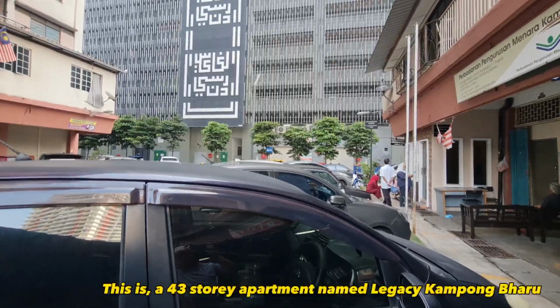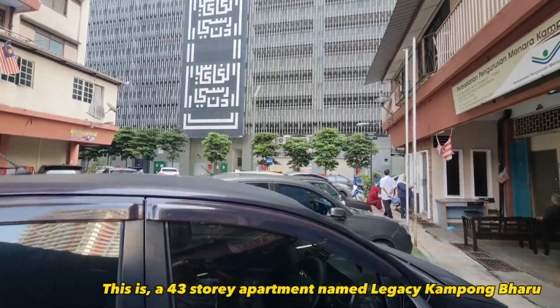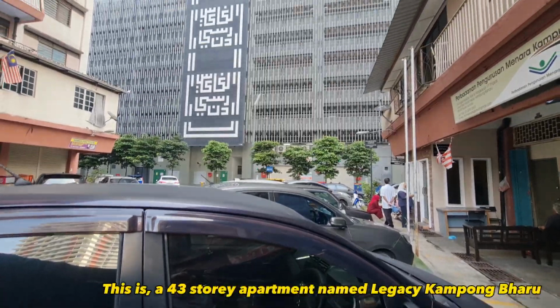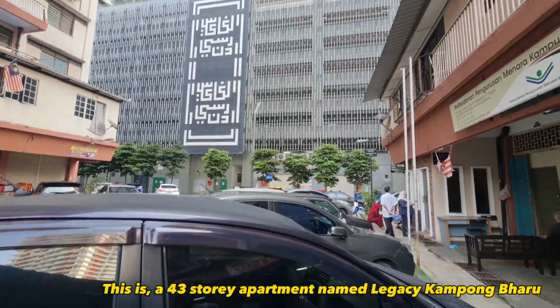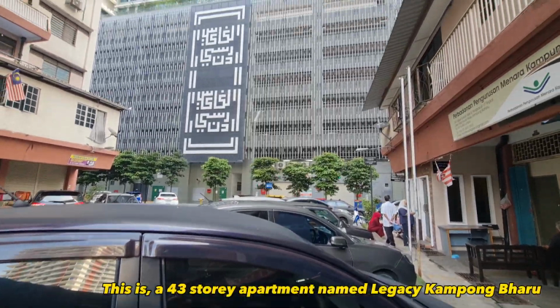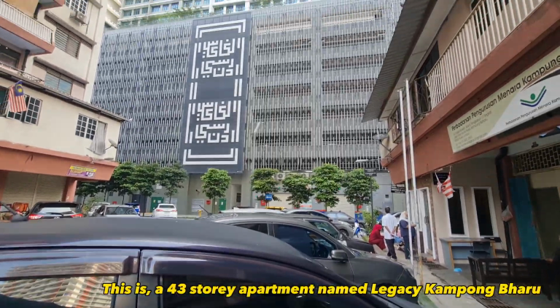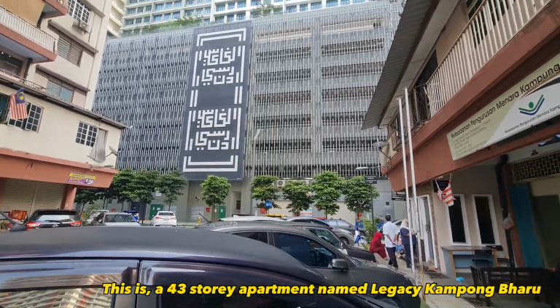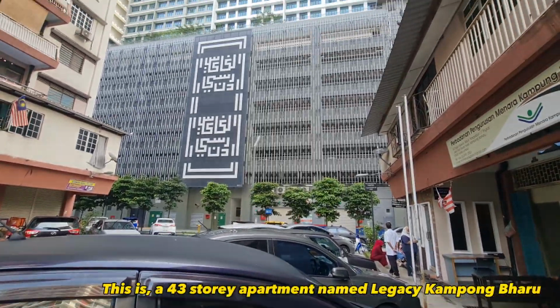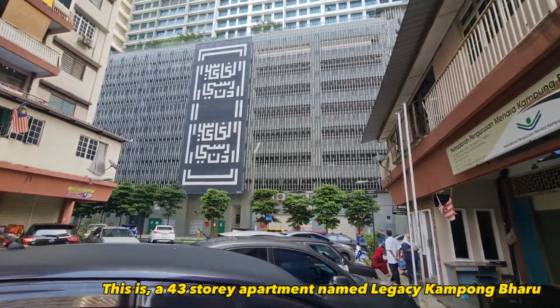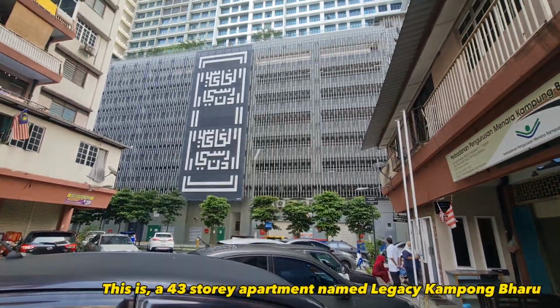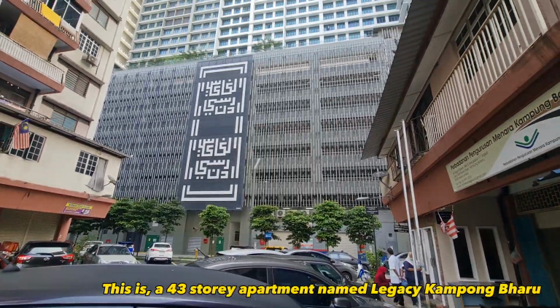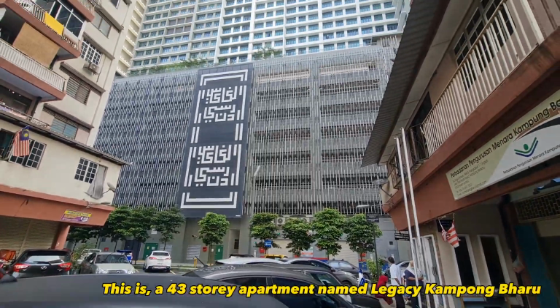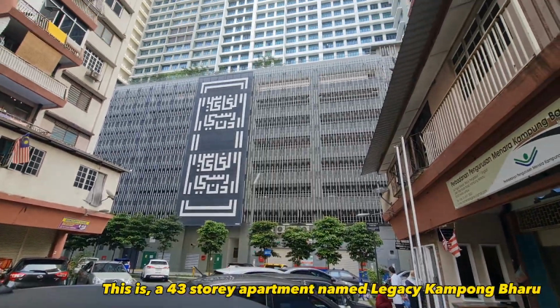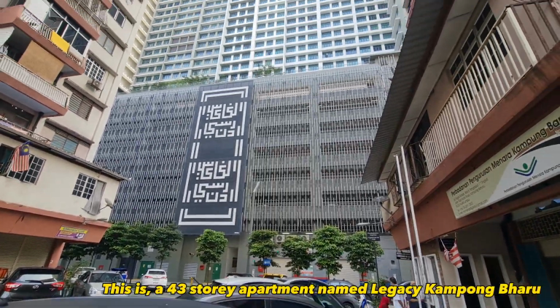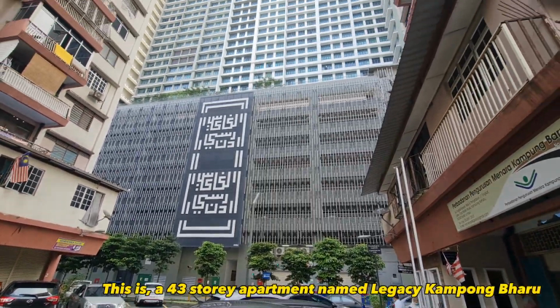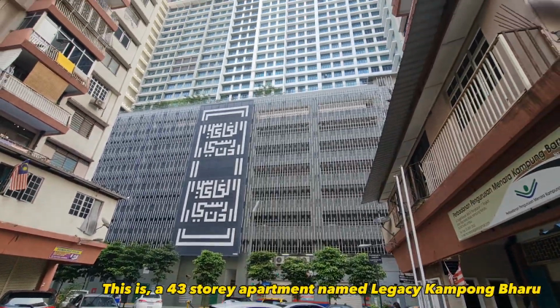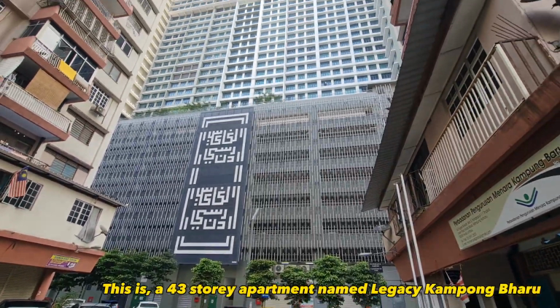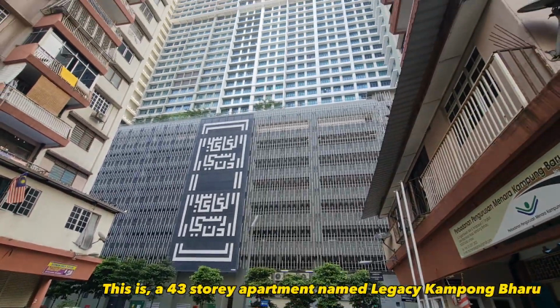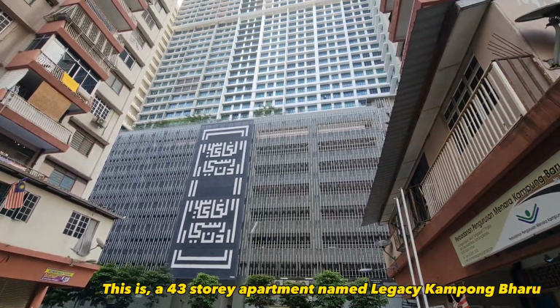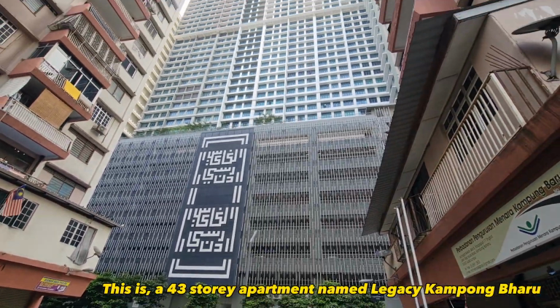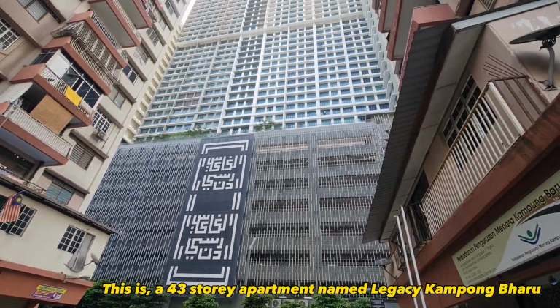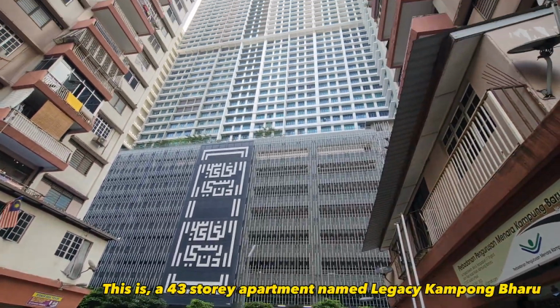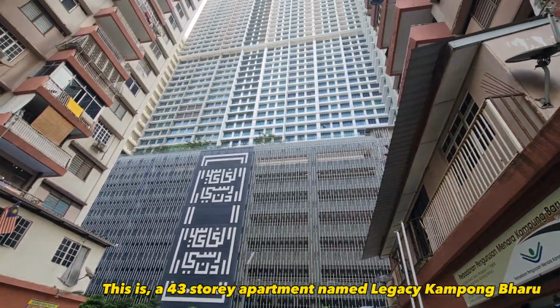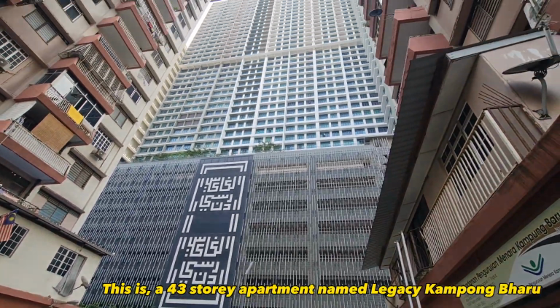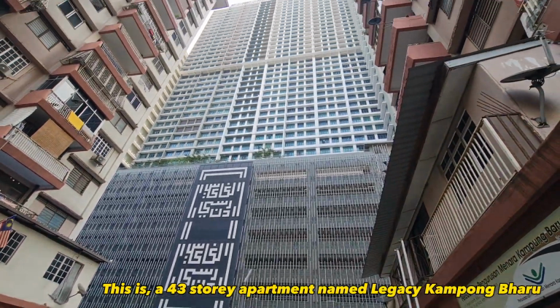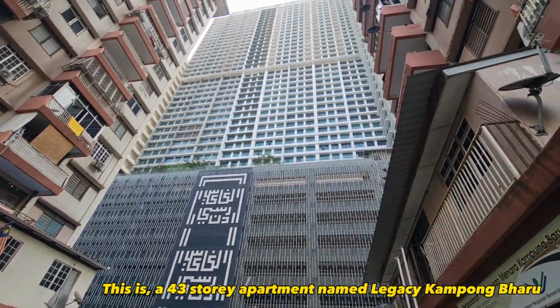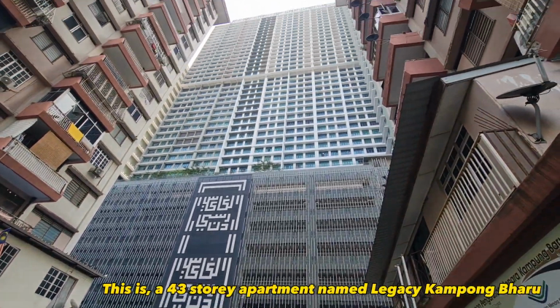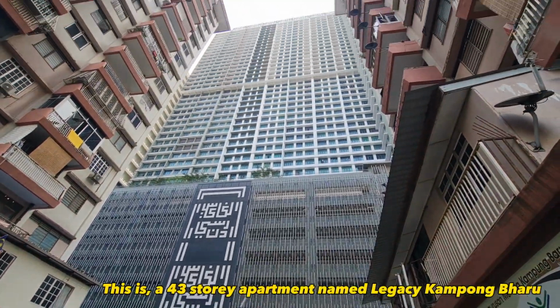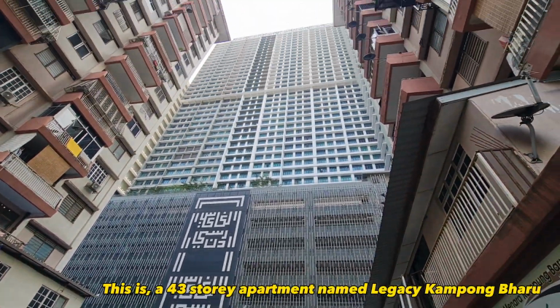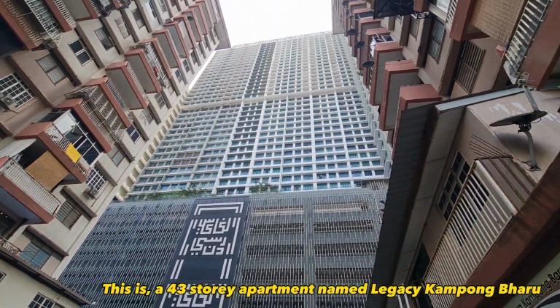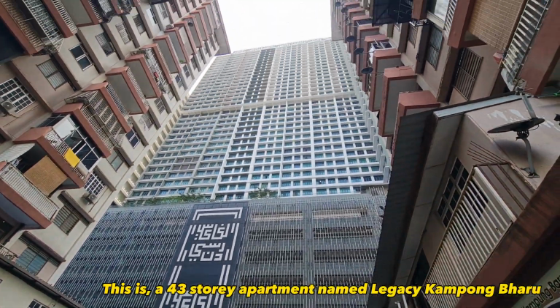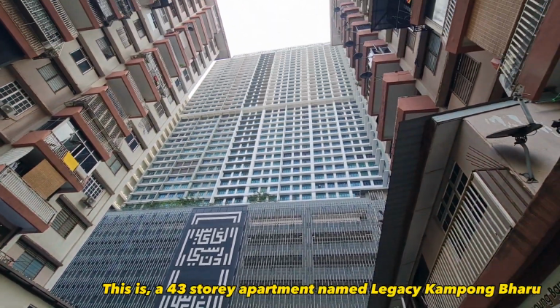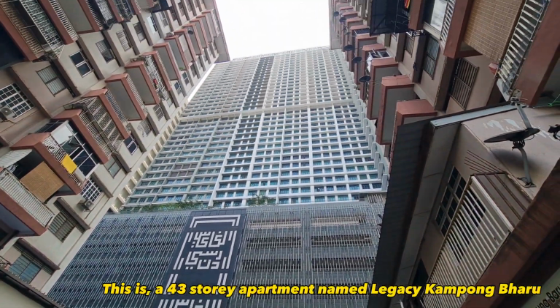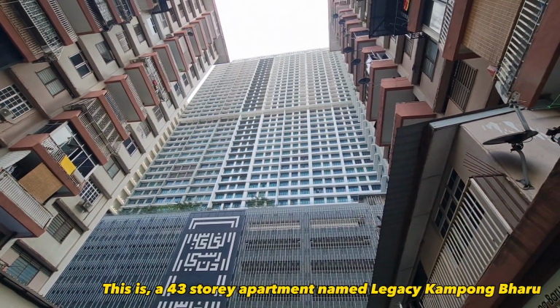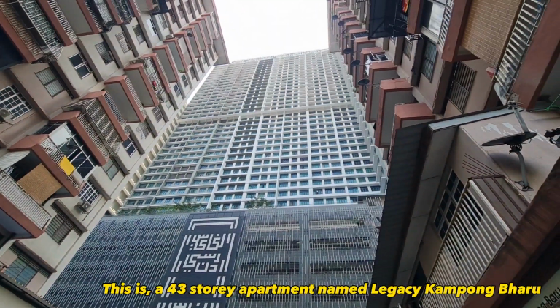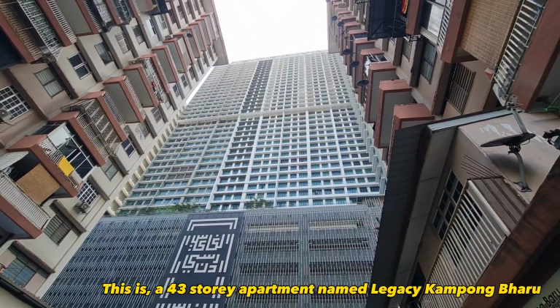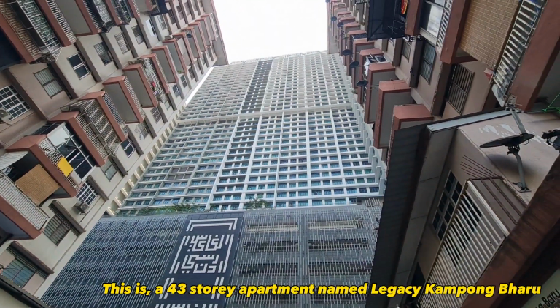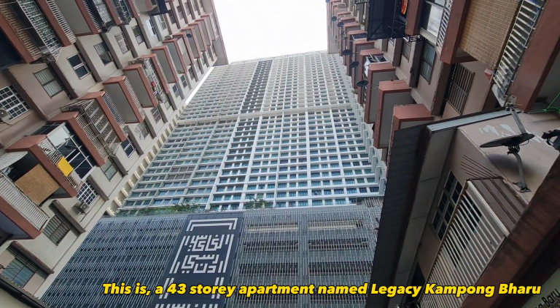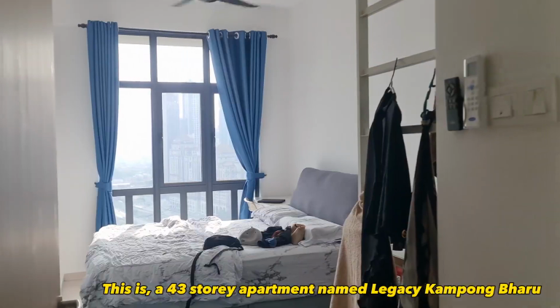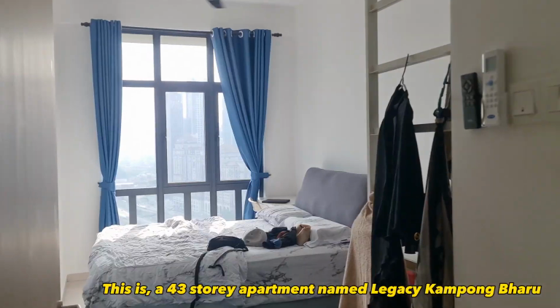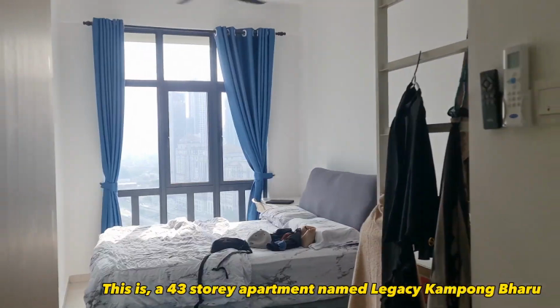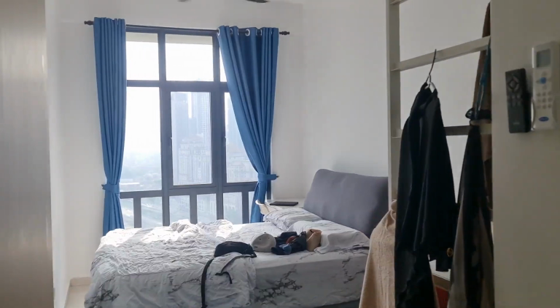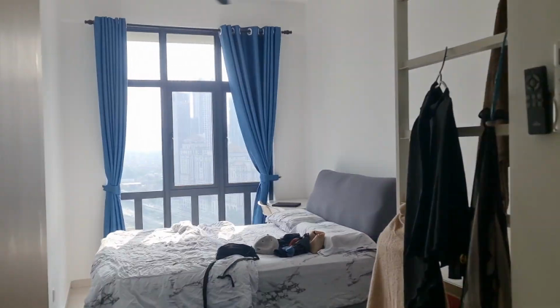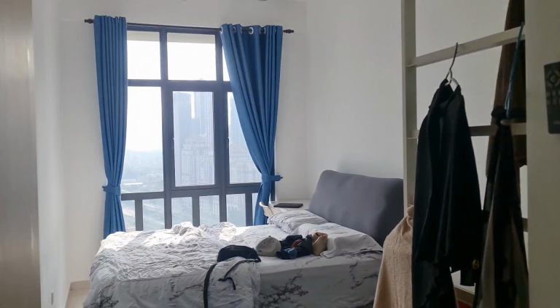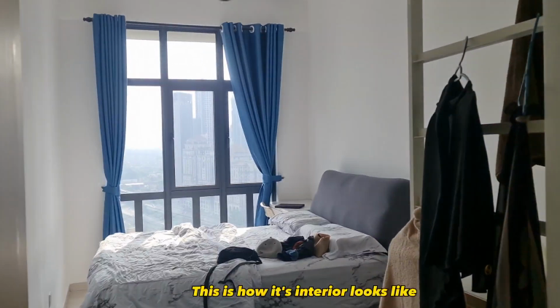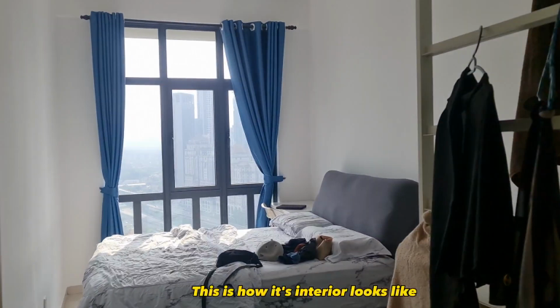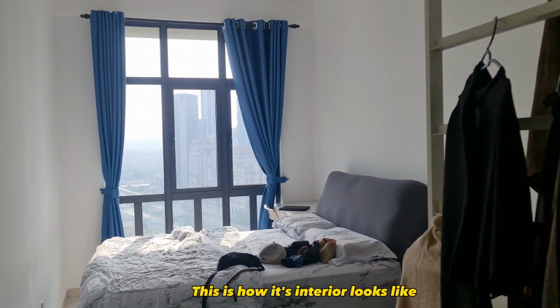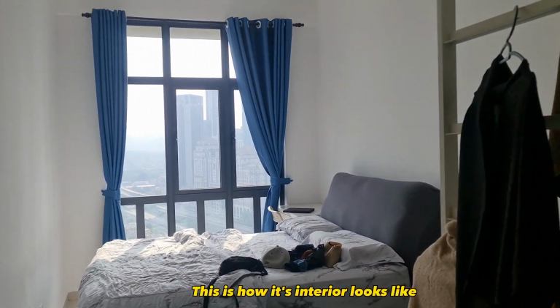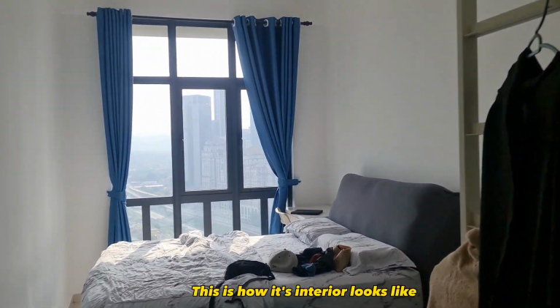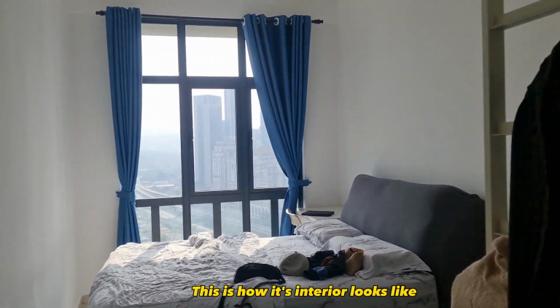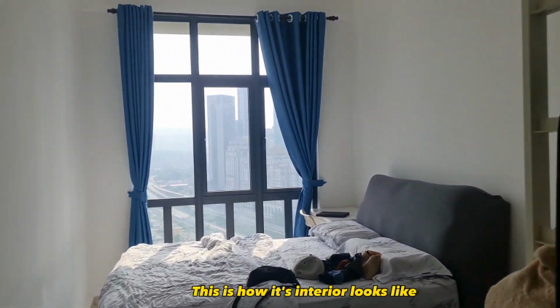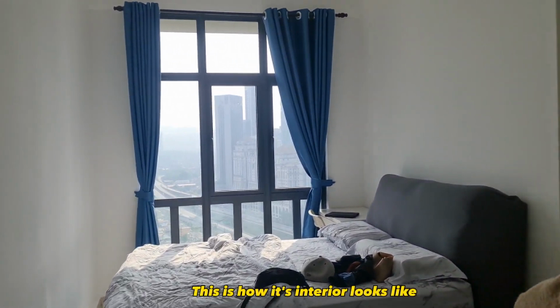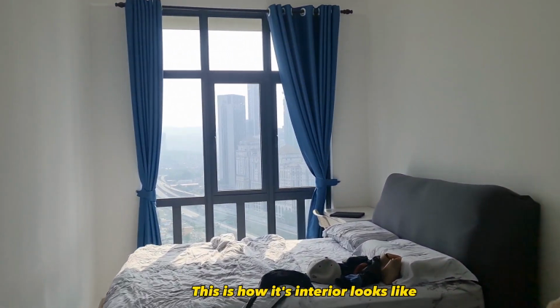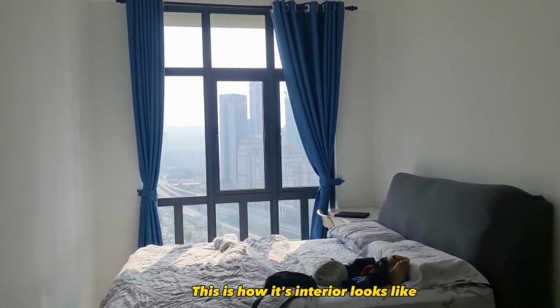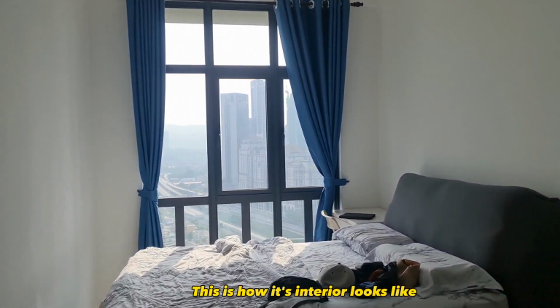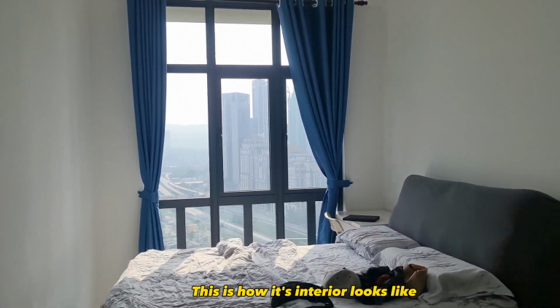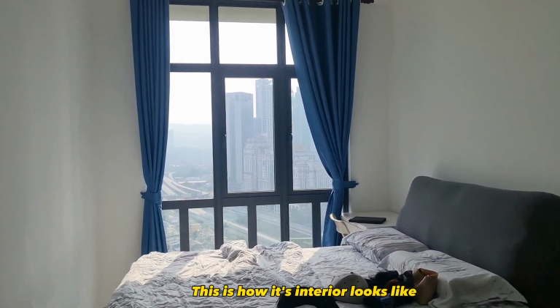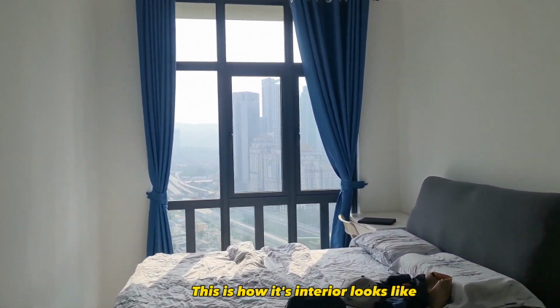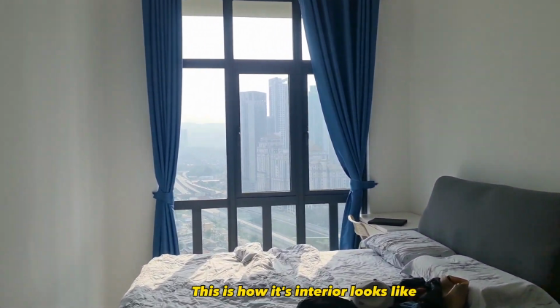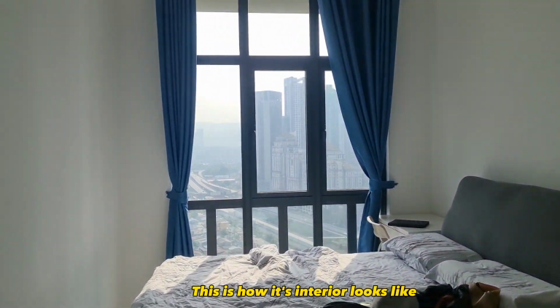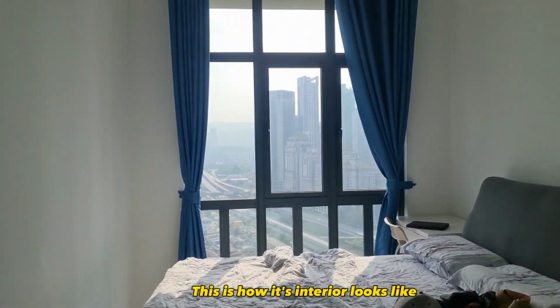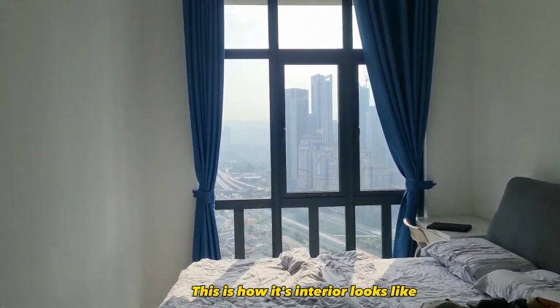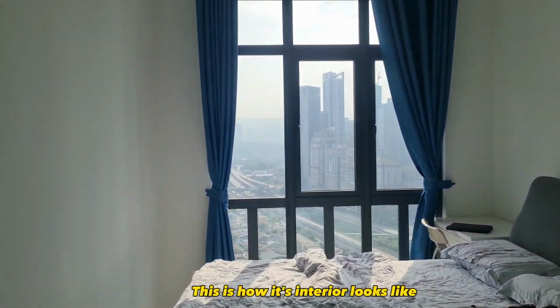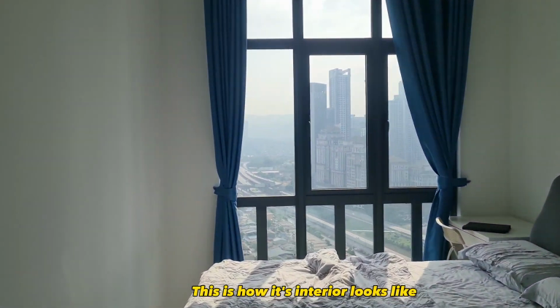This is a 43-story apartment named Legacy Kampong Baru. This is how its interior looks like.